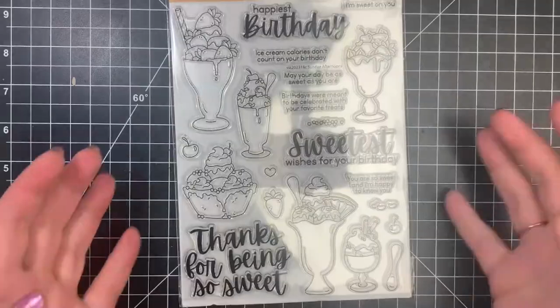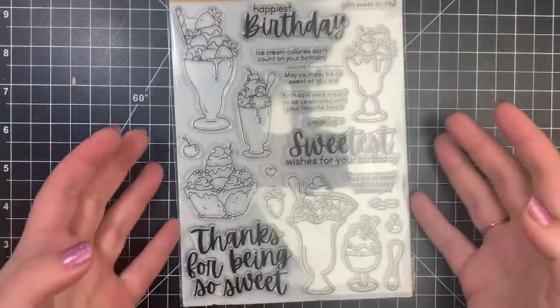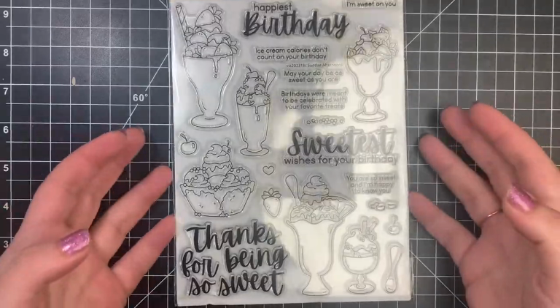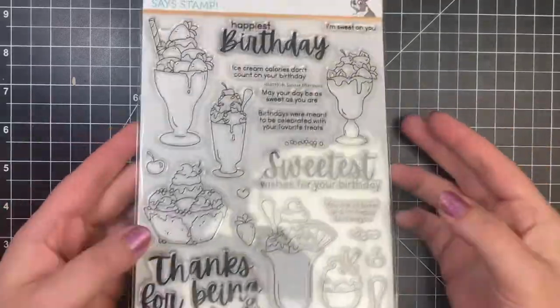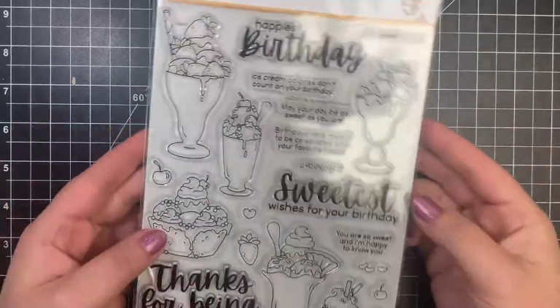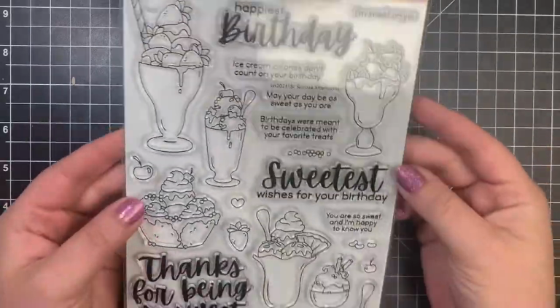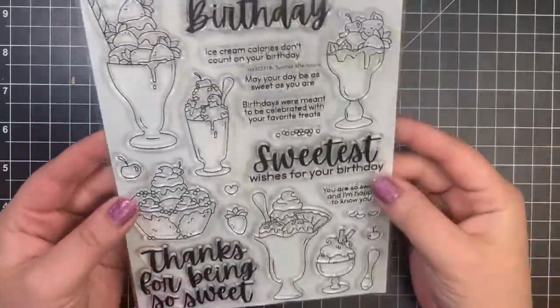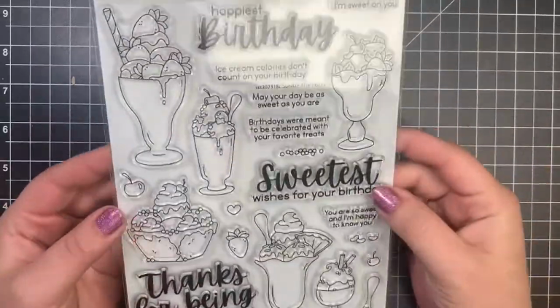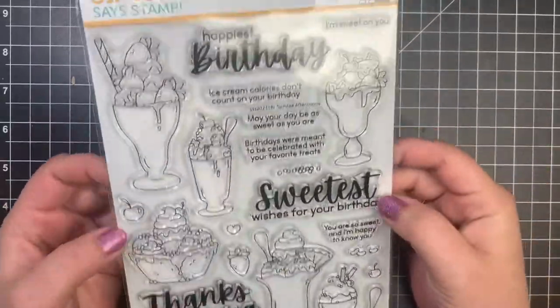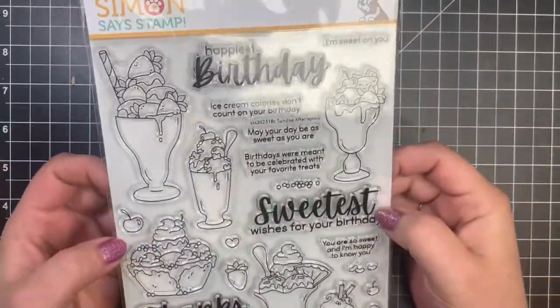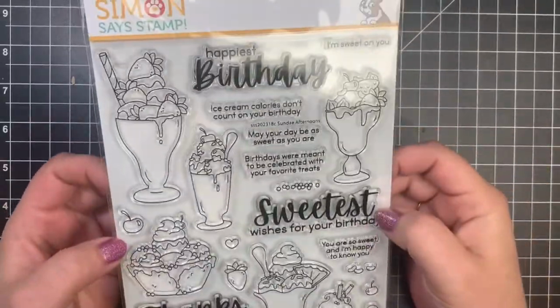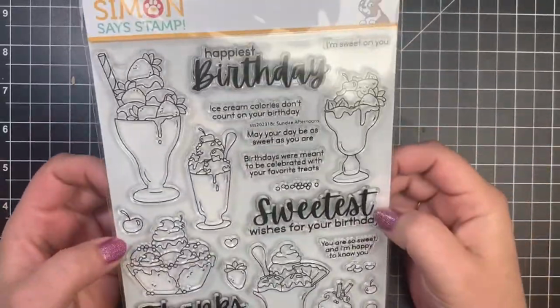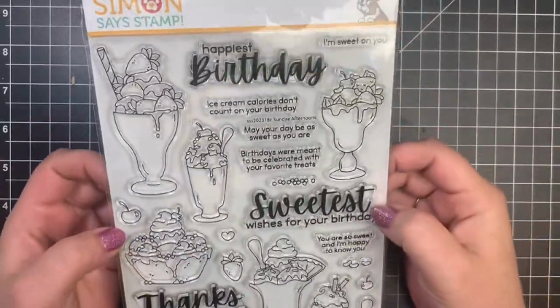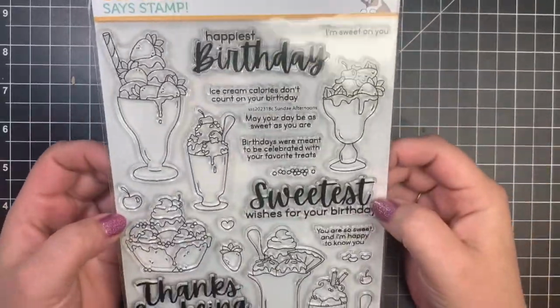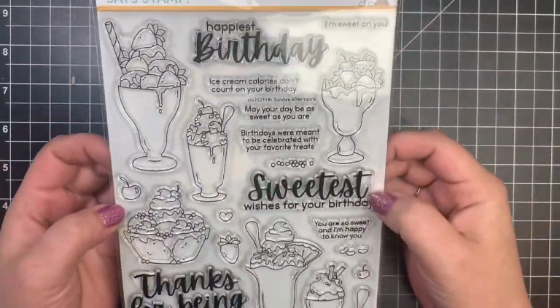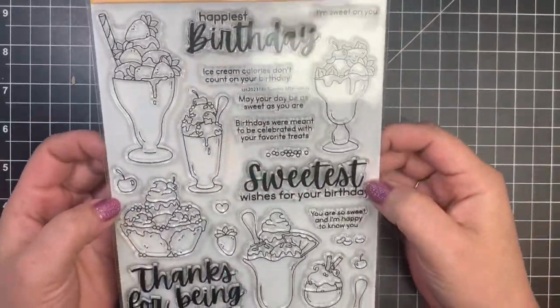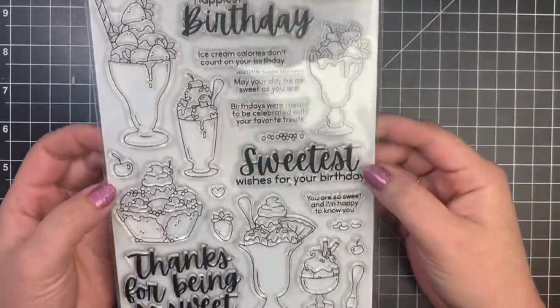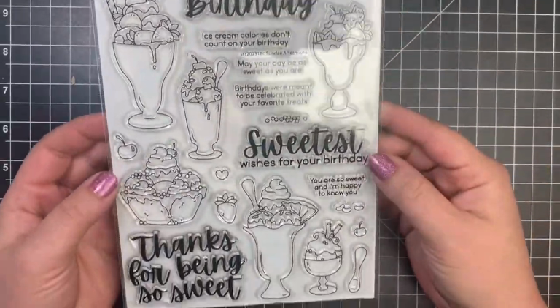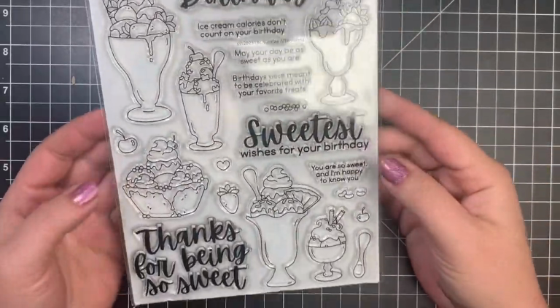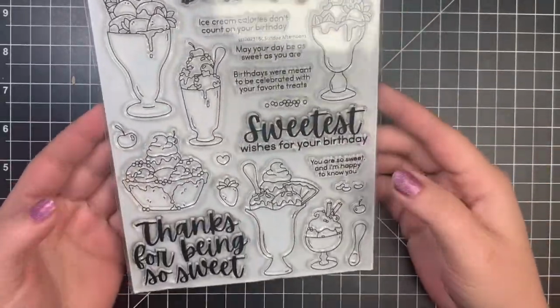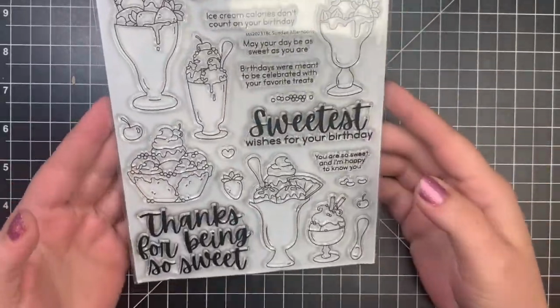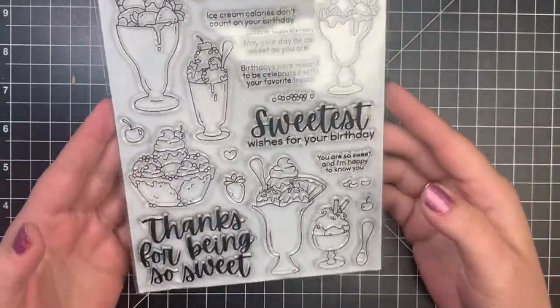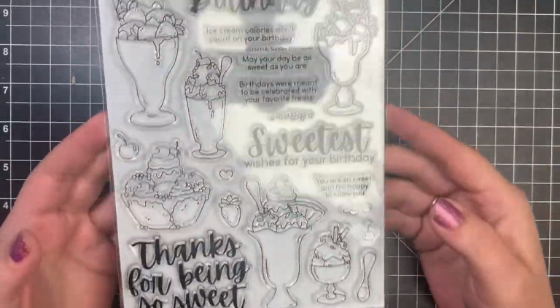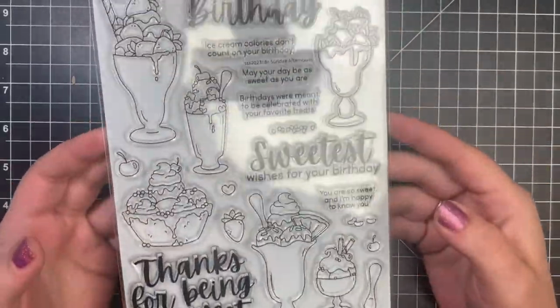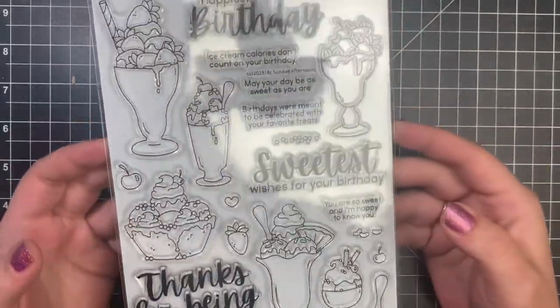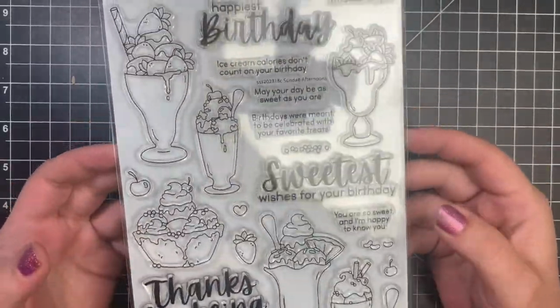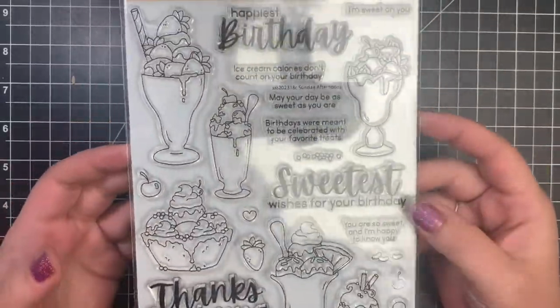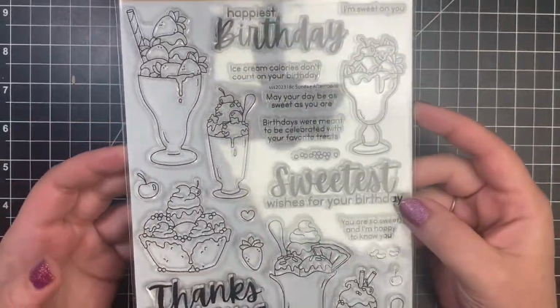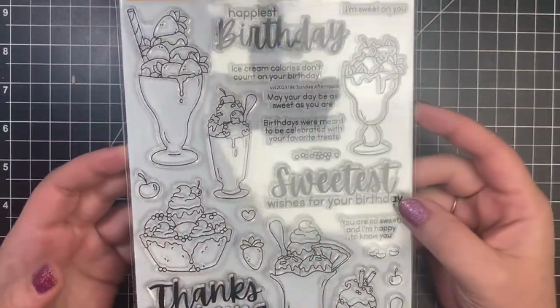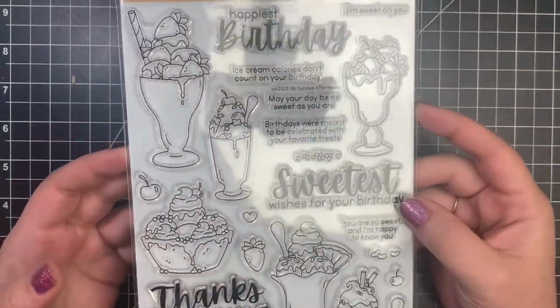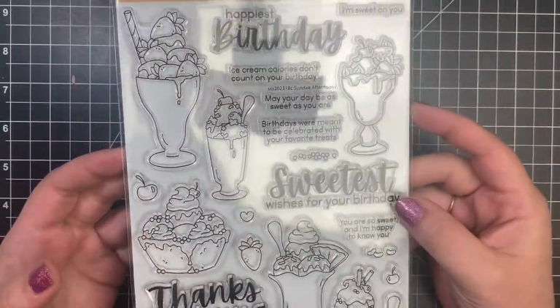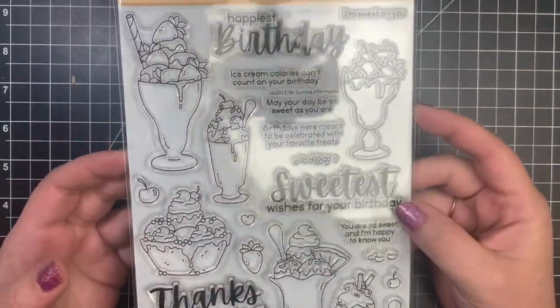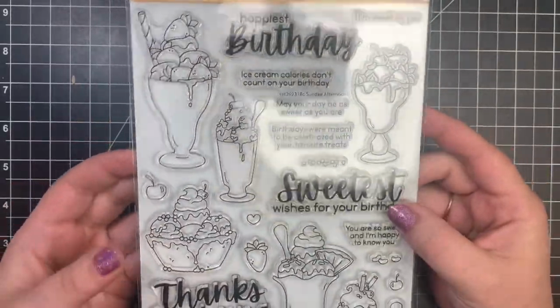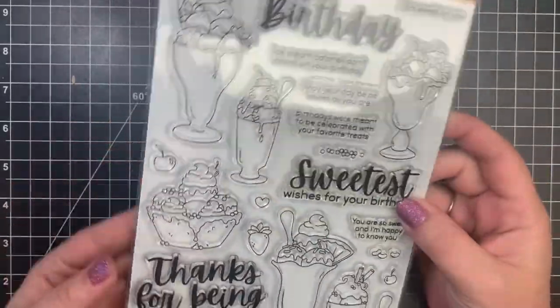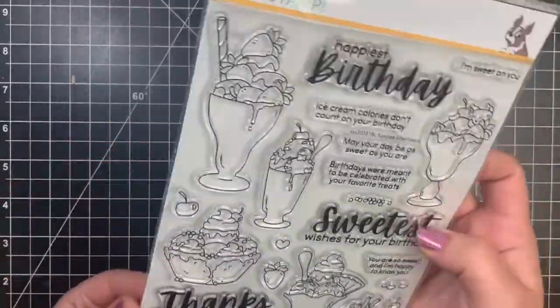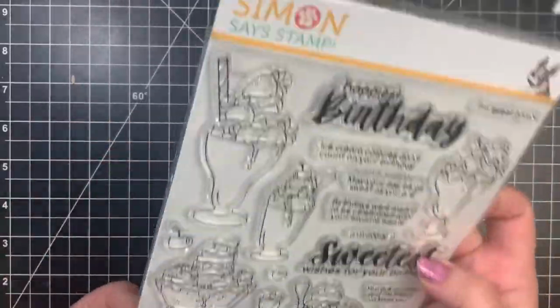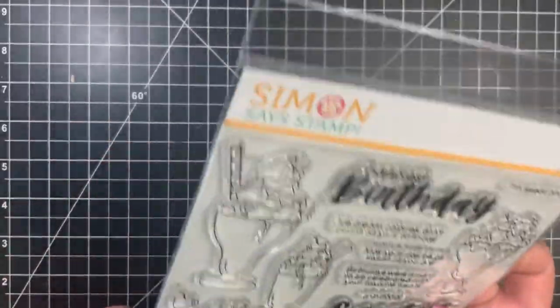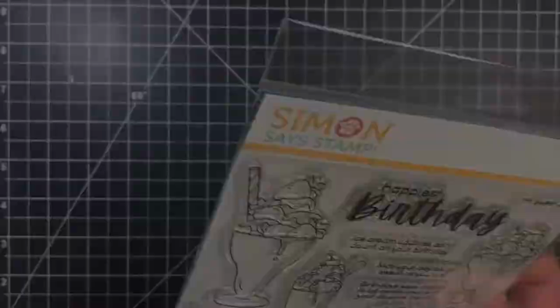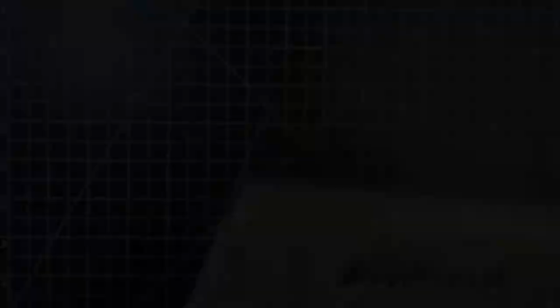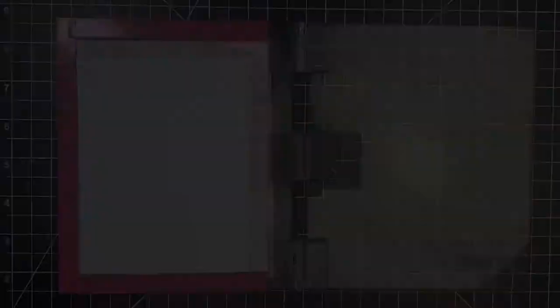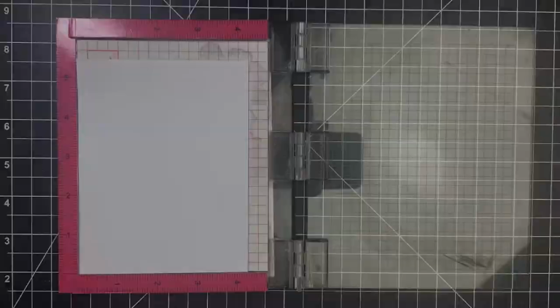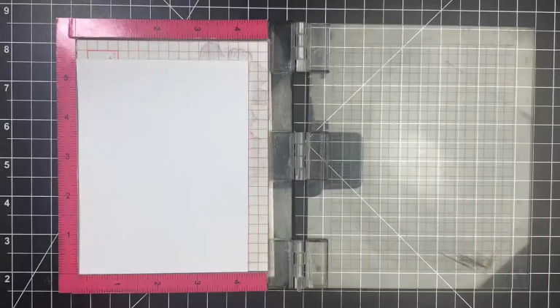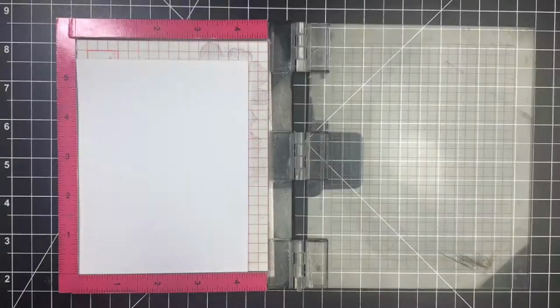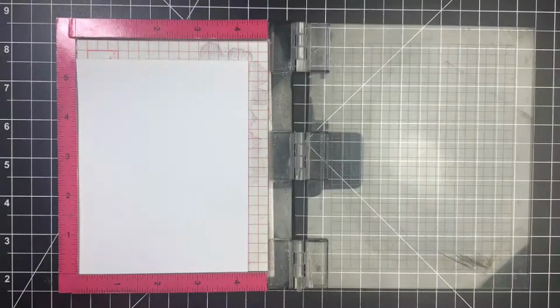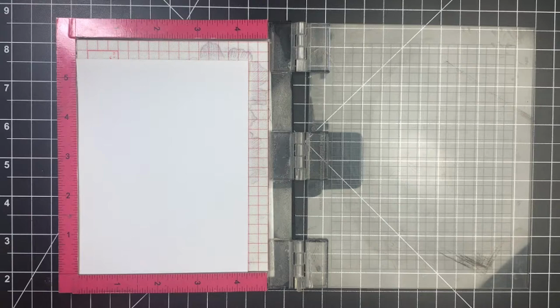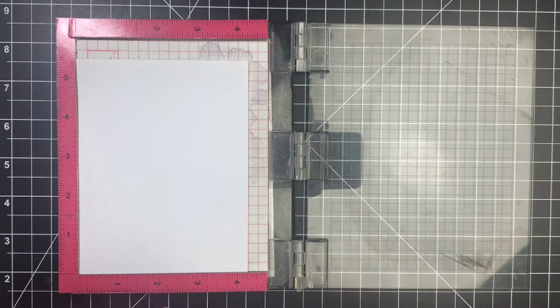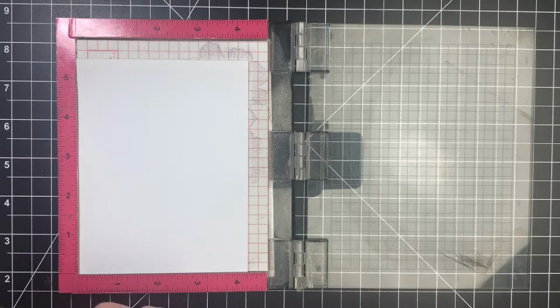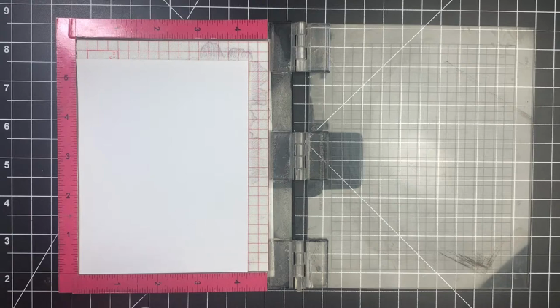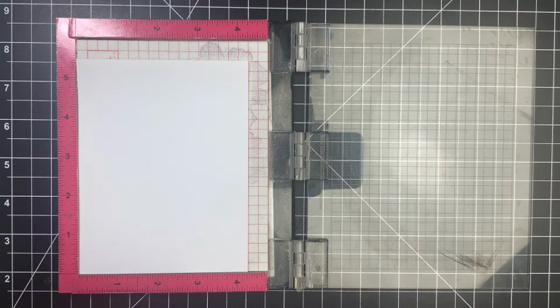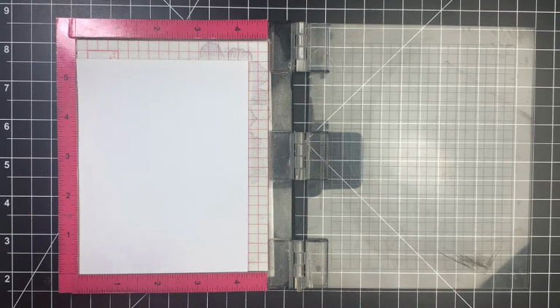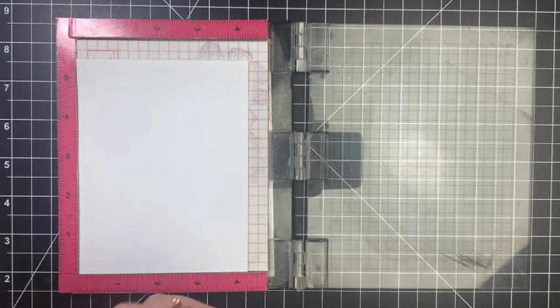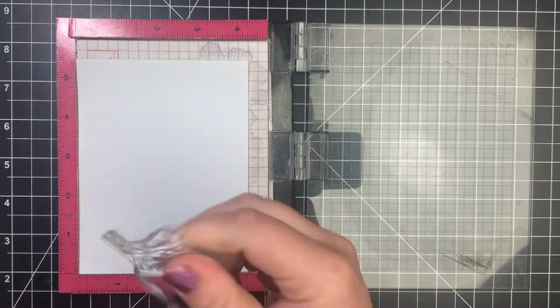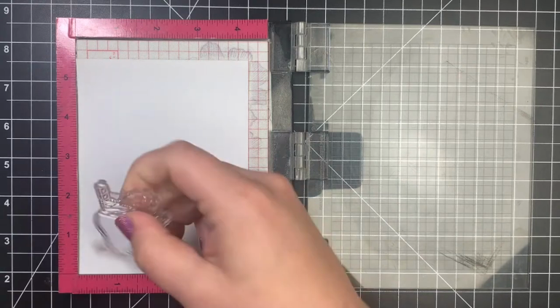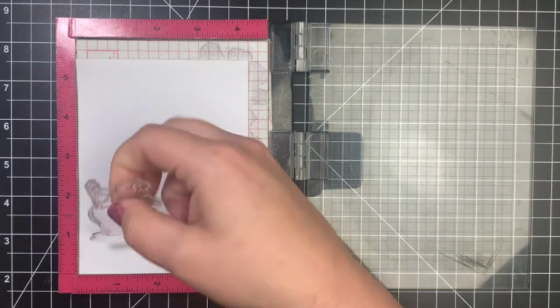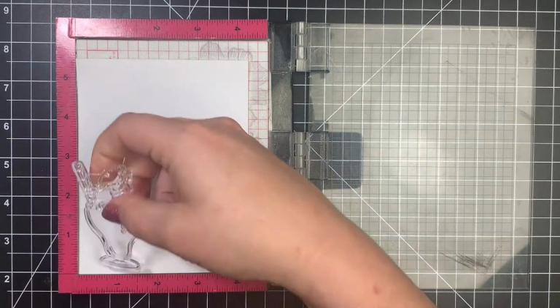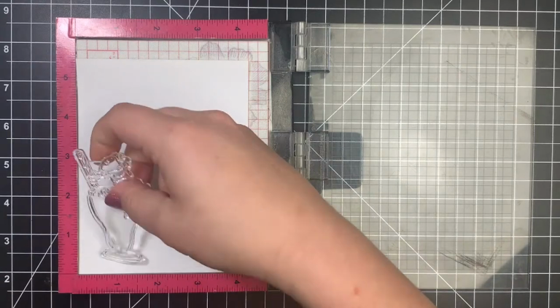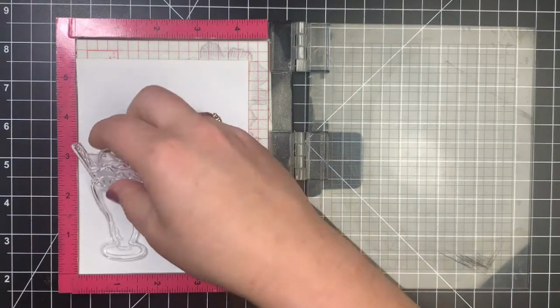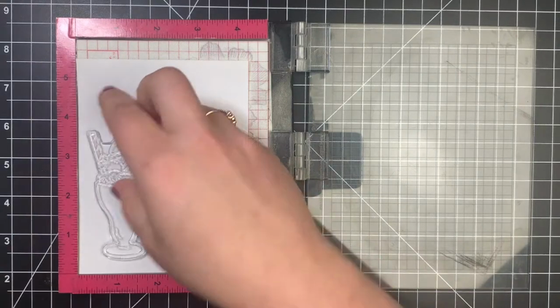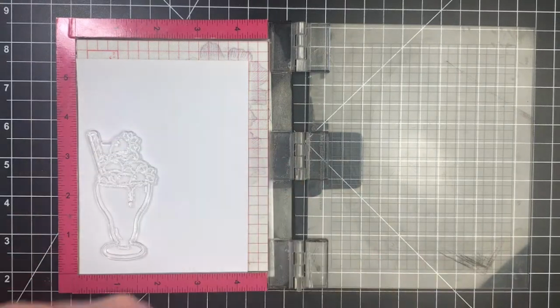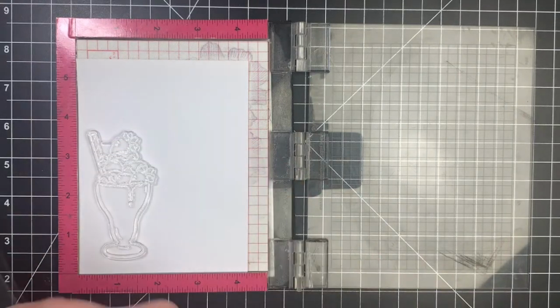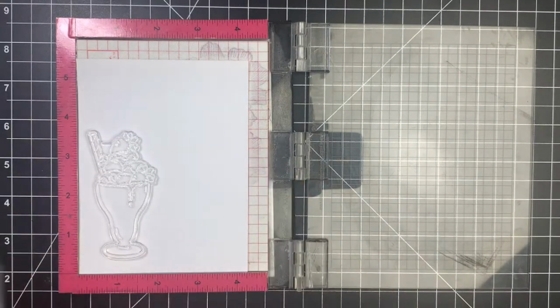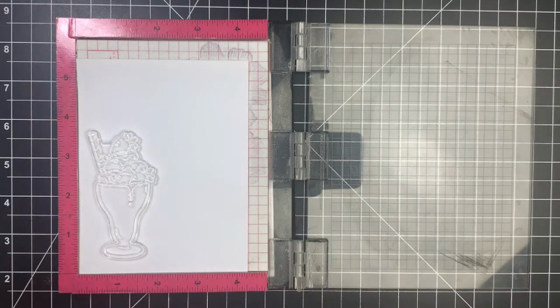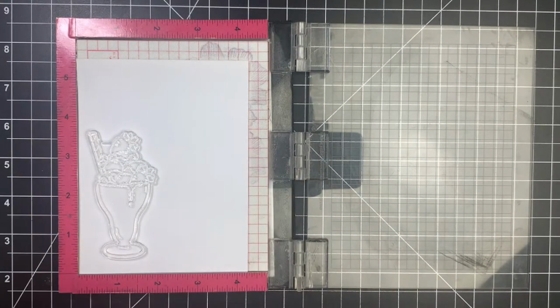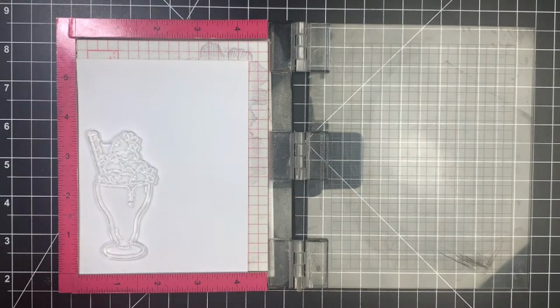Hey guys, it's Courtney and today I'm going to be creating a very simple one layer scene with the Sunday Afternoon Stamp Set by Simon Says Stamp.